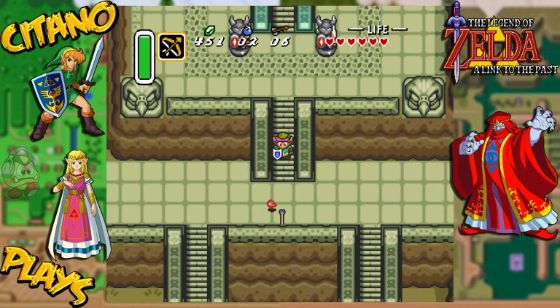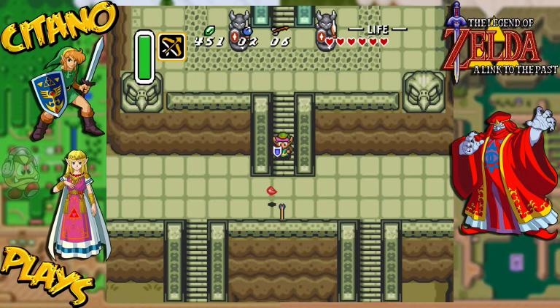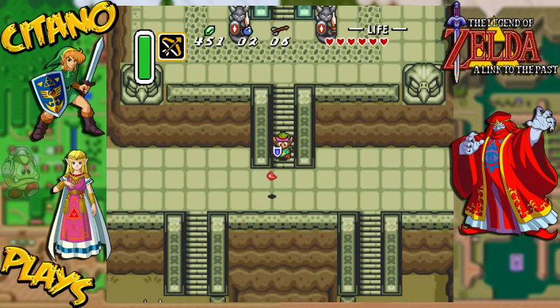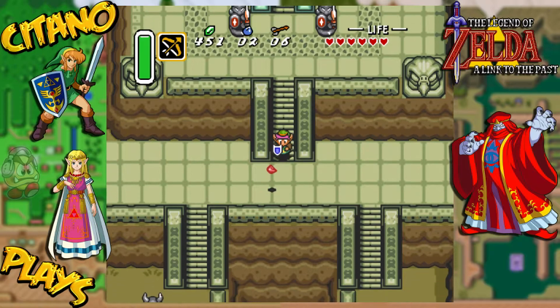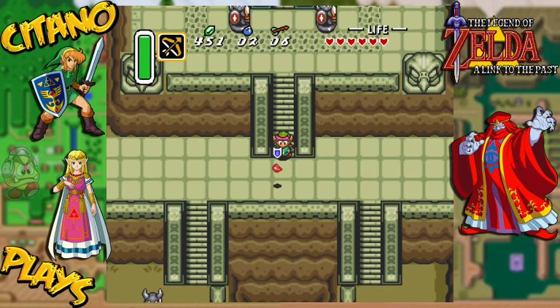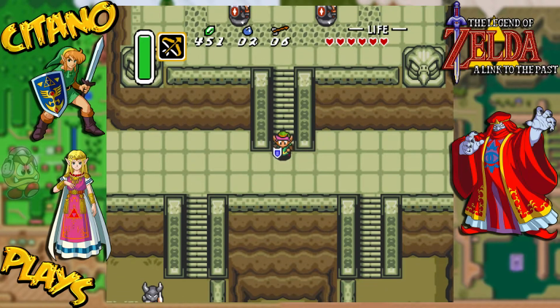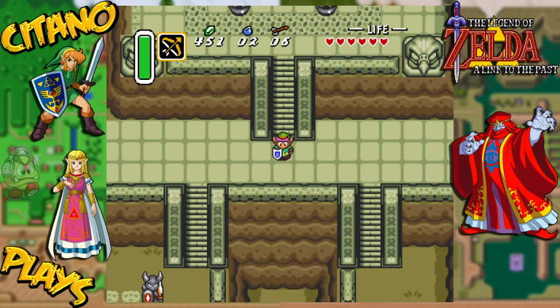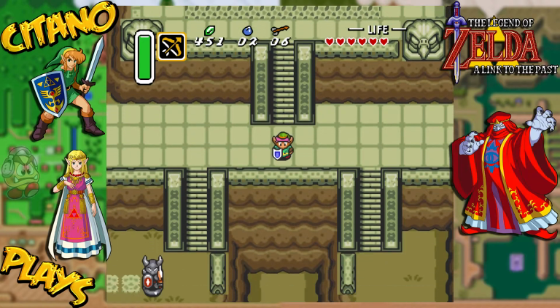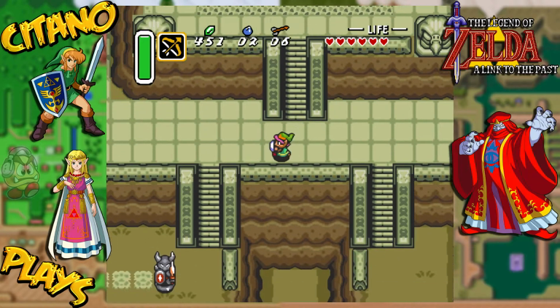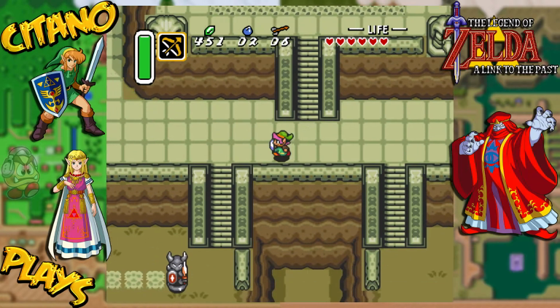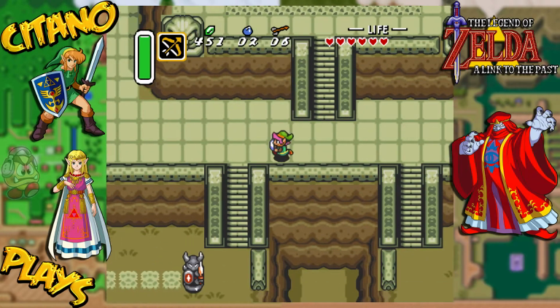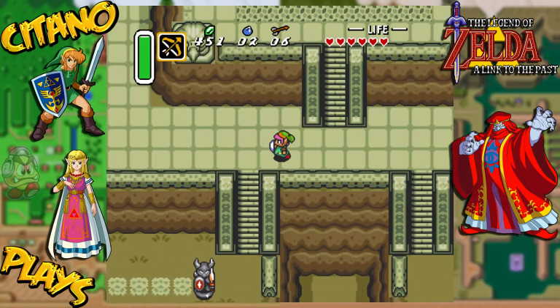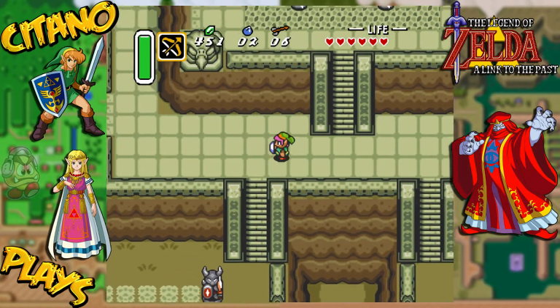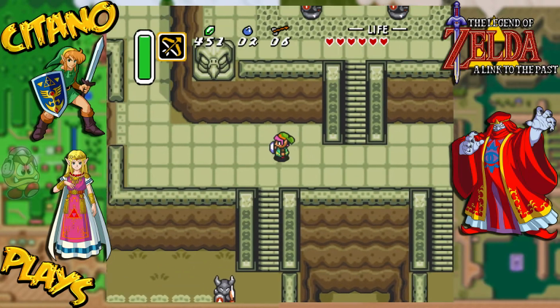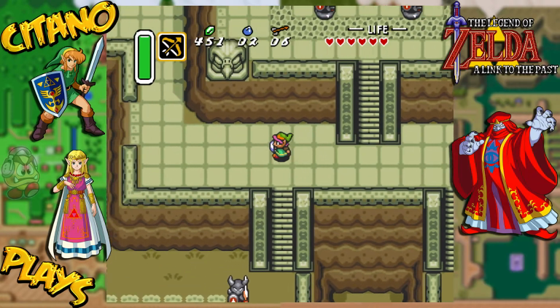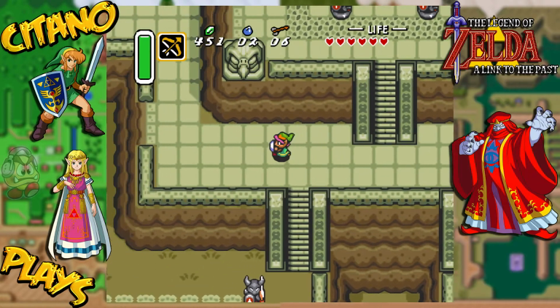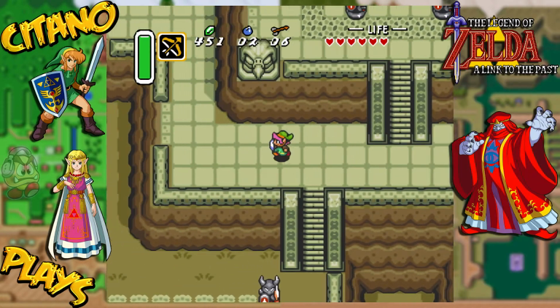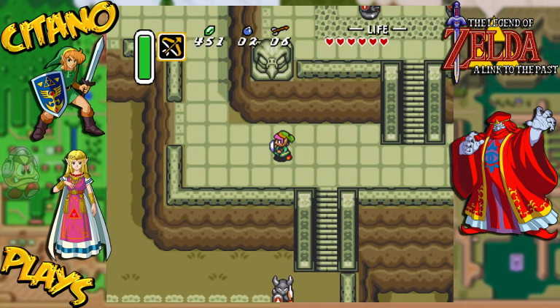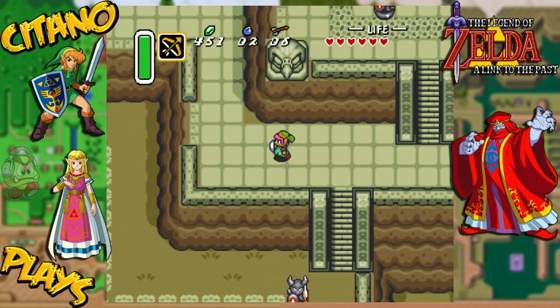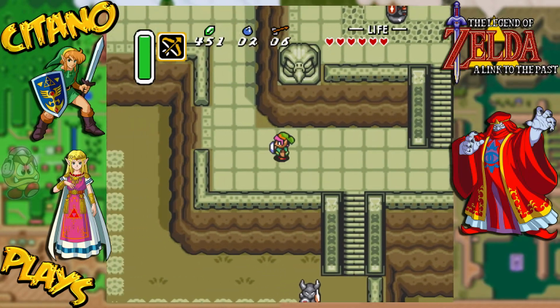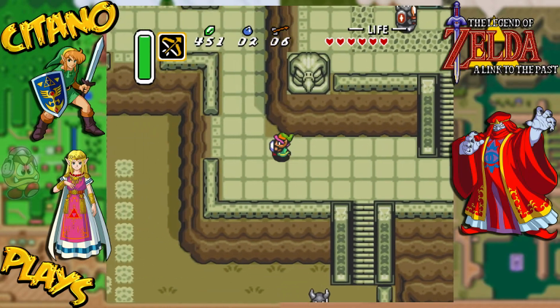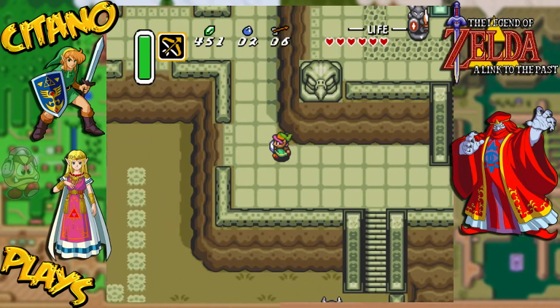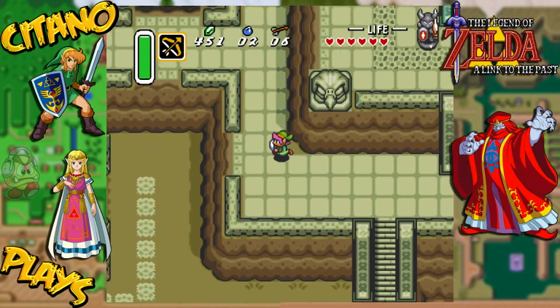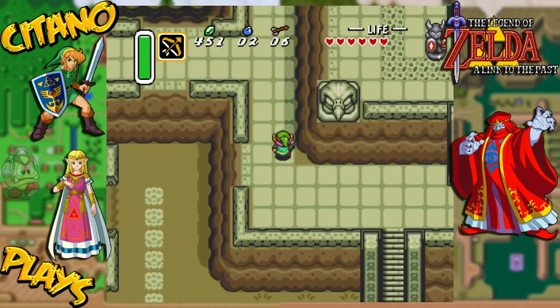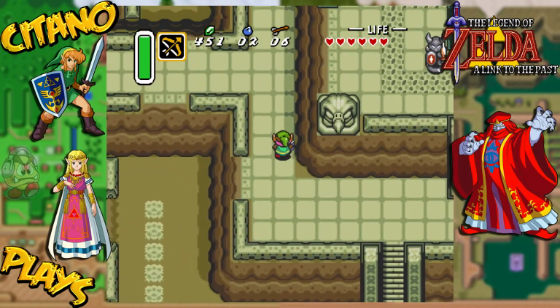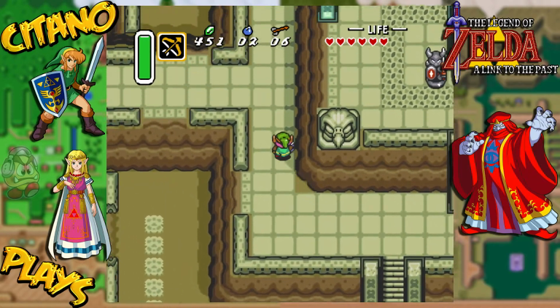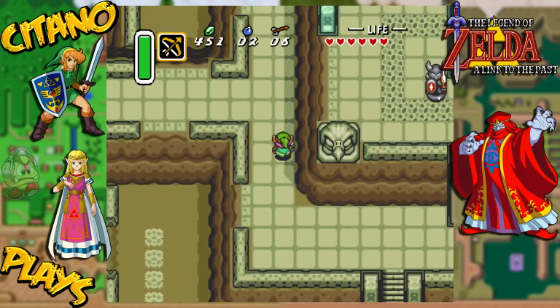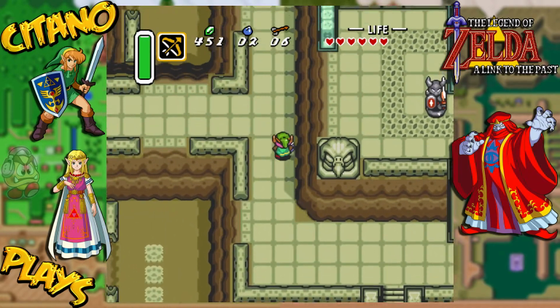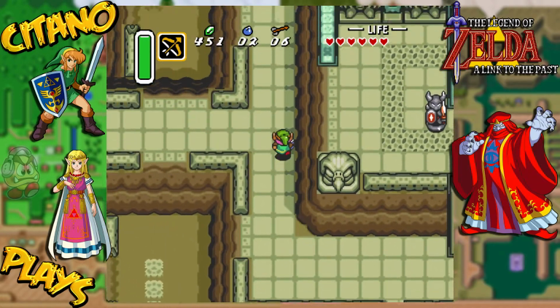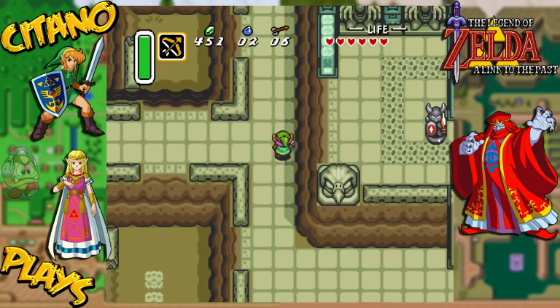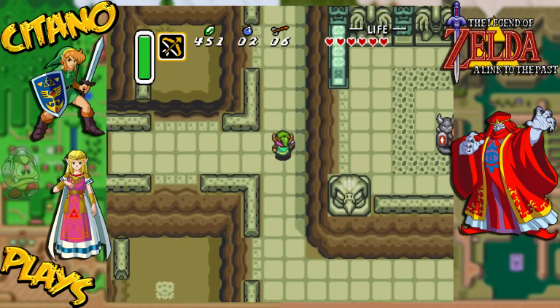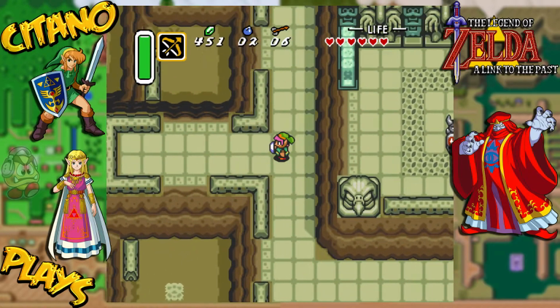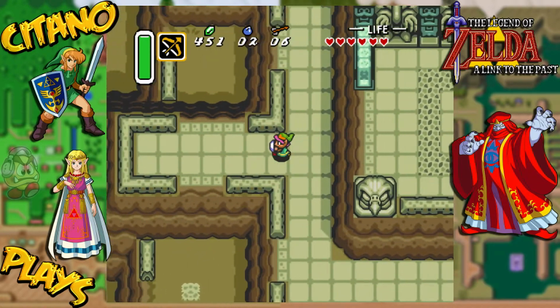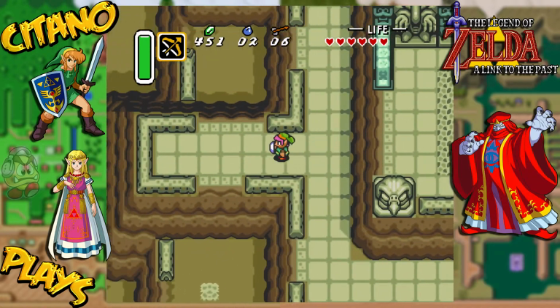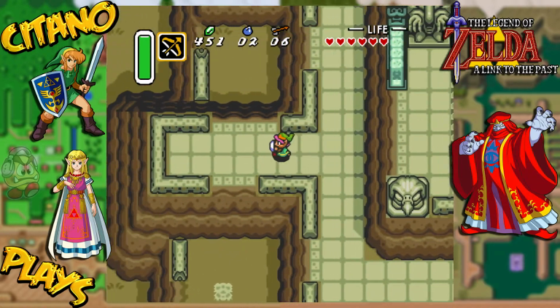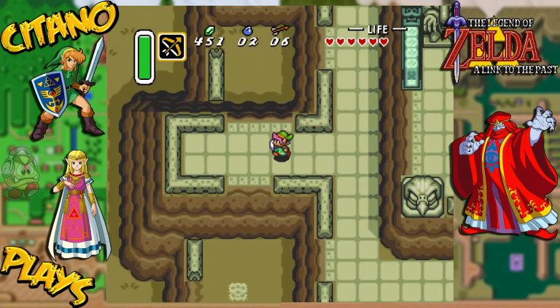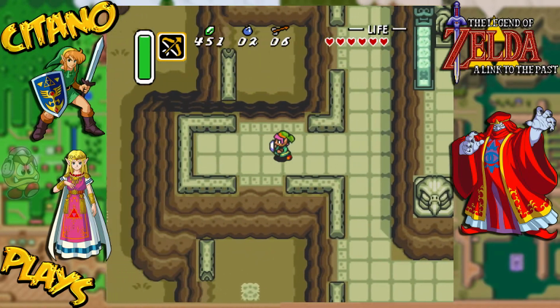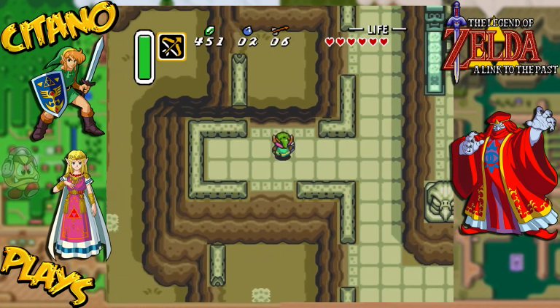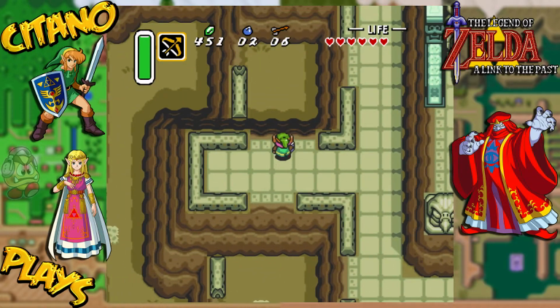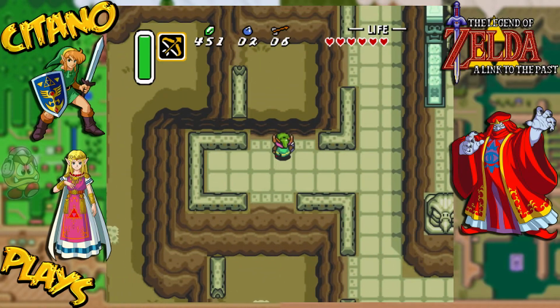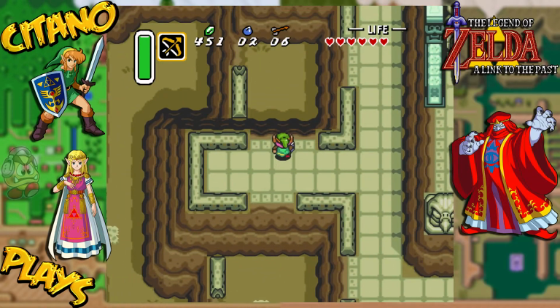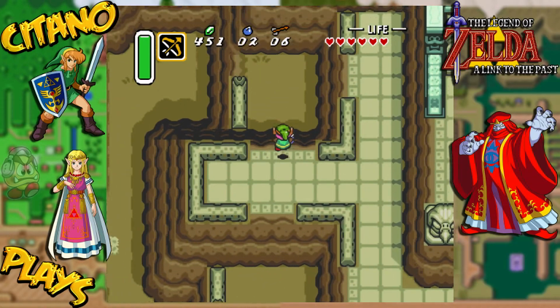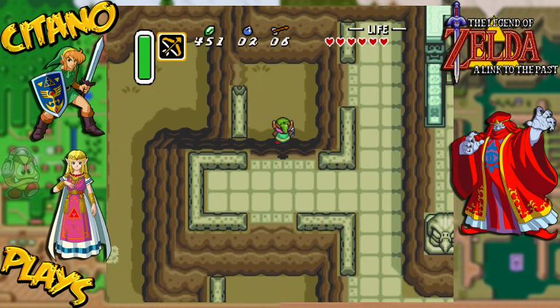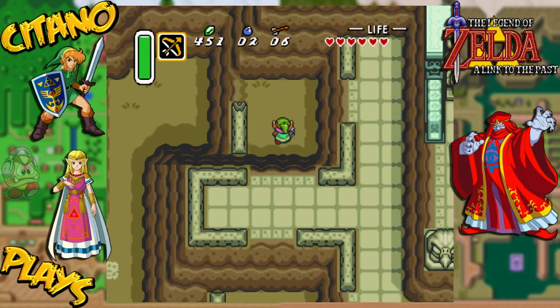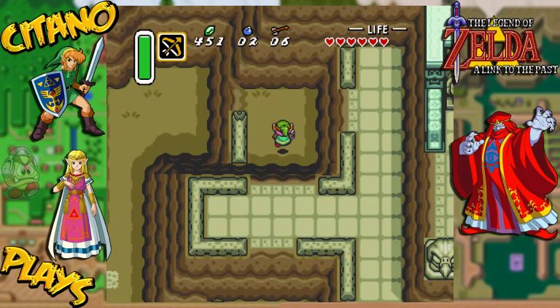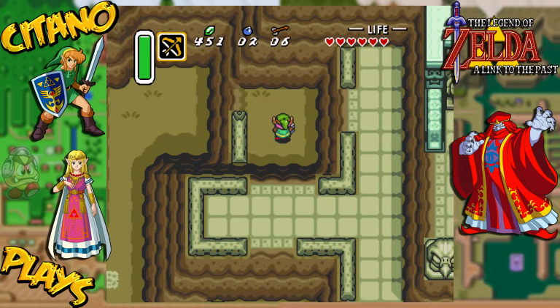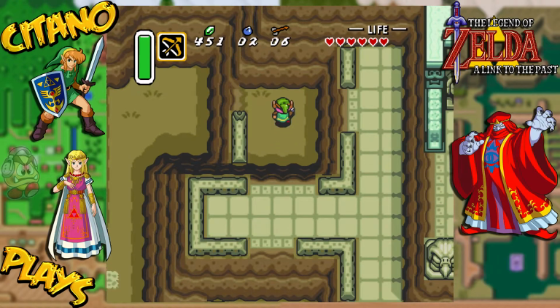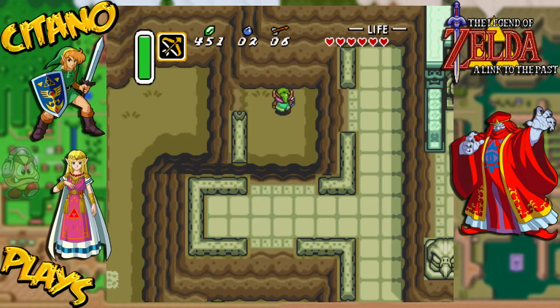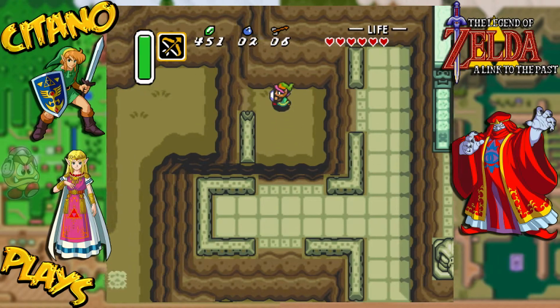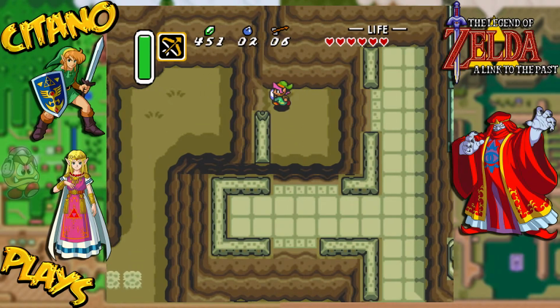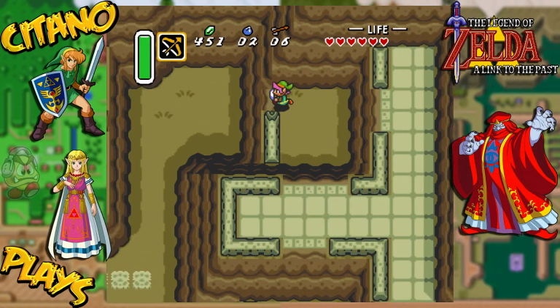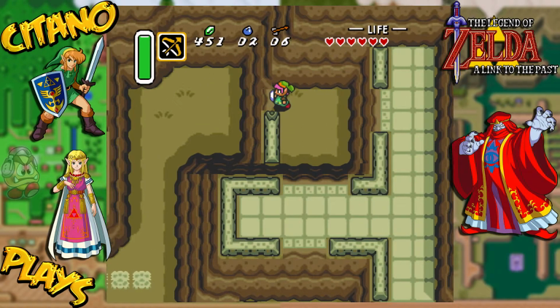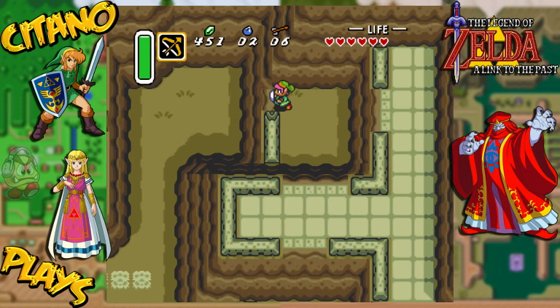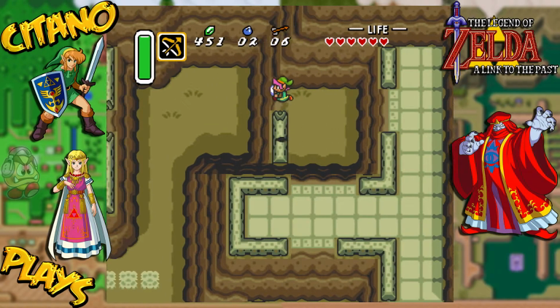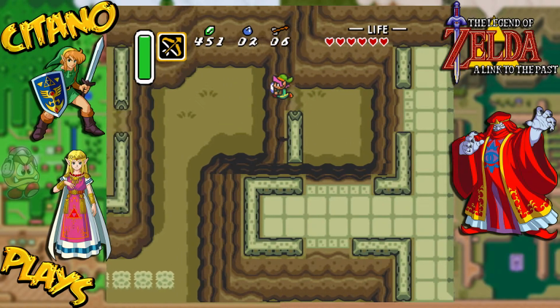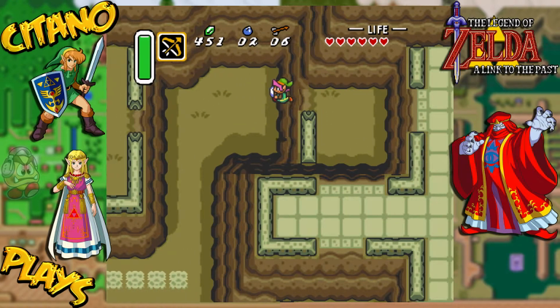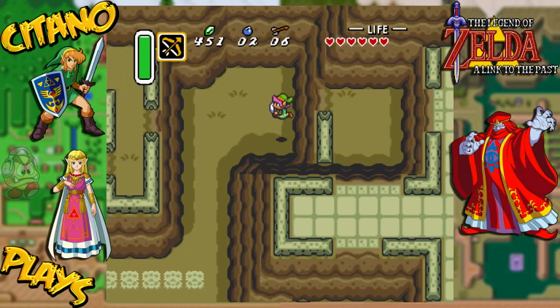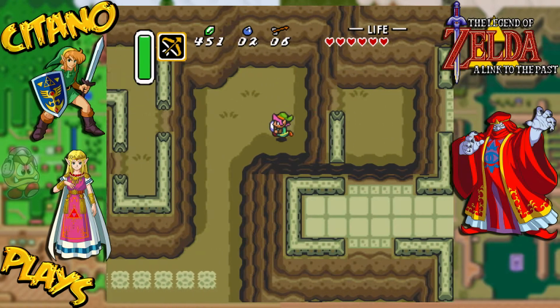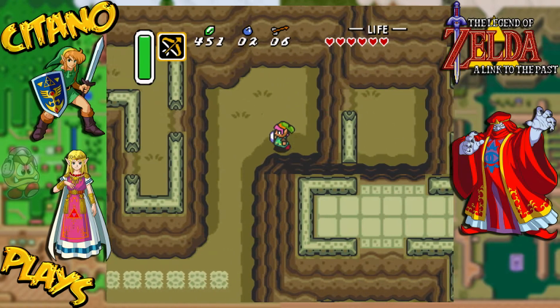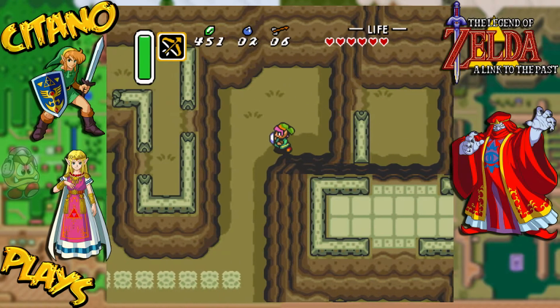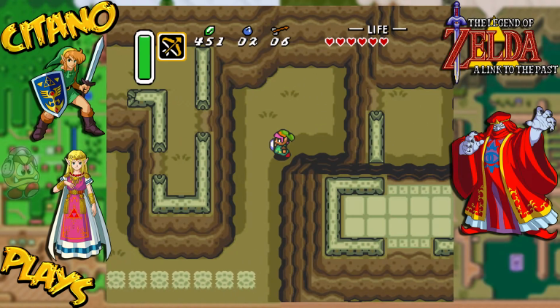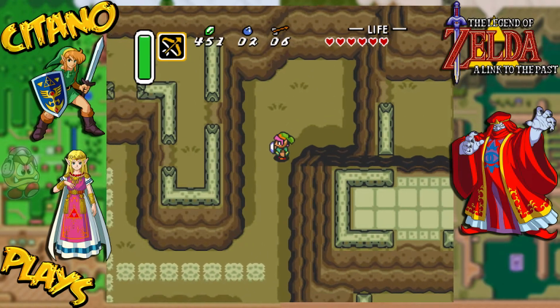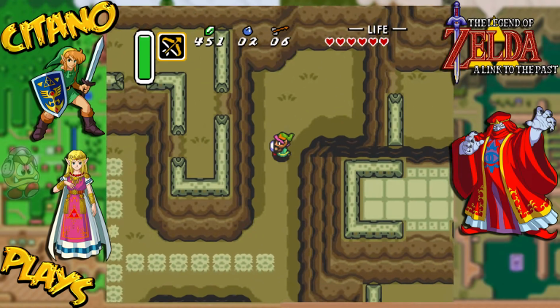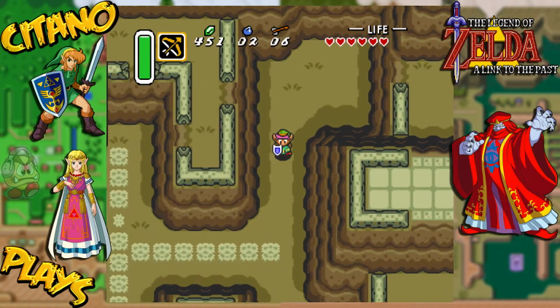You see the arrow is also stronger than the sword. You can take these blue things with two hits instead of three with the sword. So that means you probably have a power of two instead of power of one.